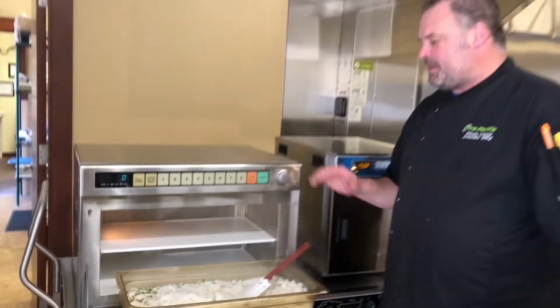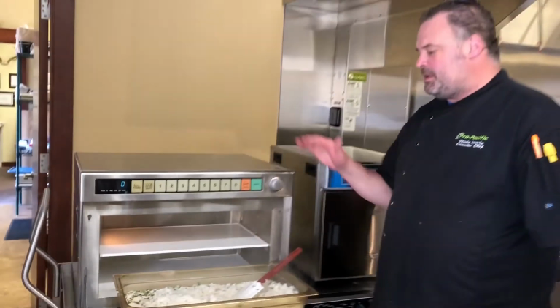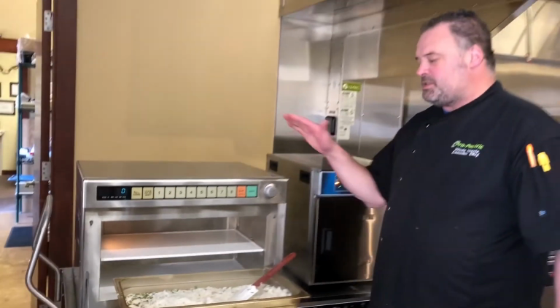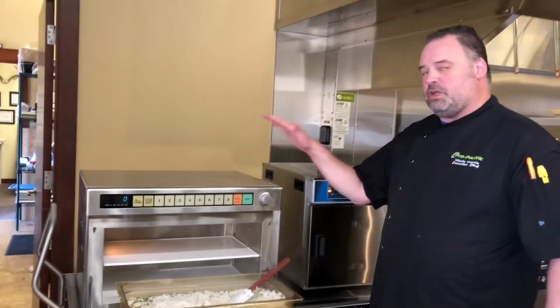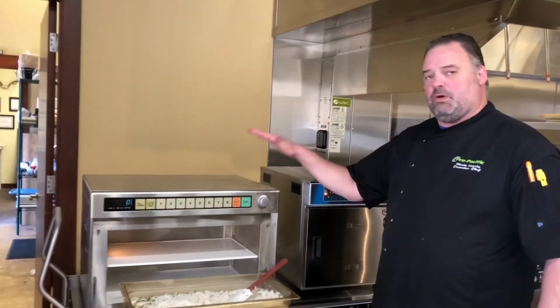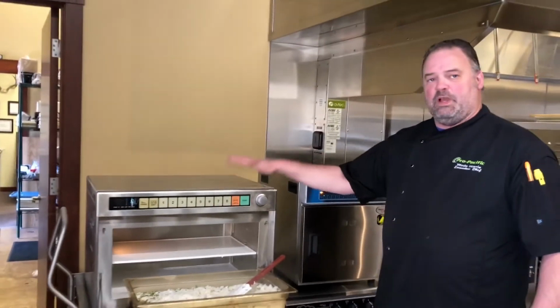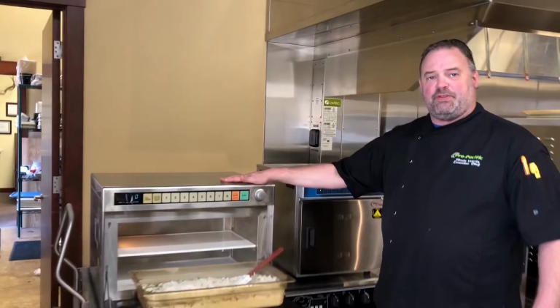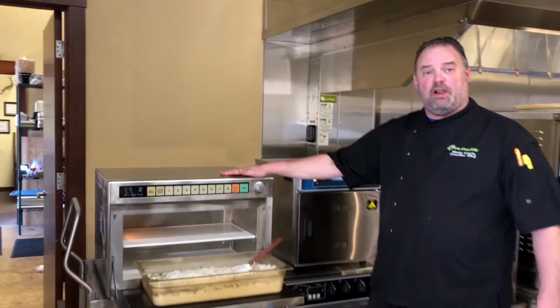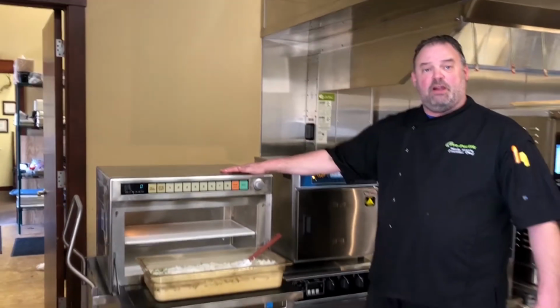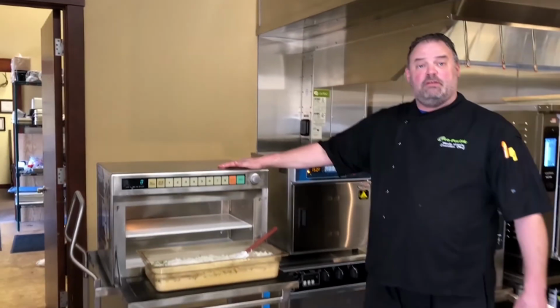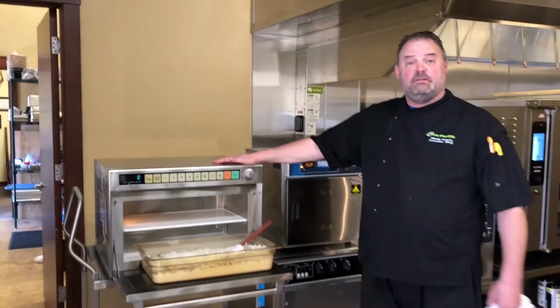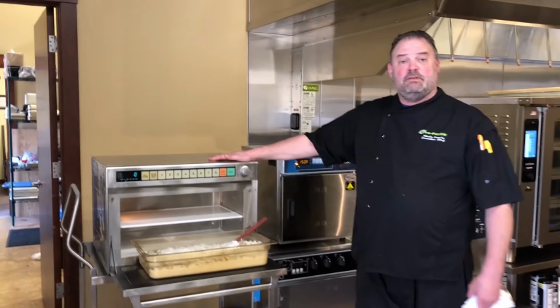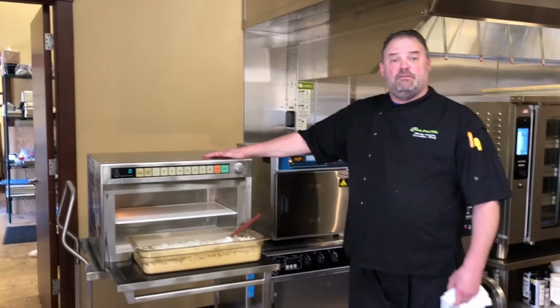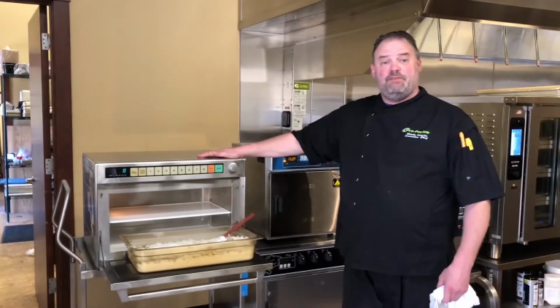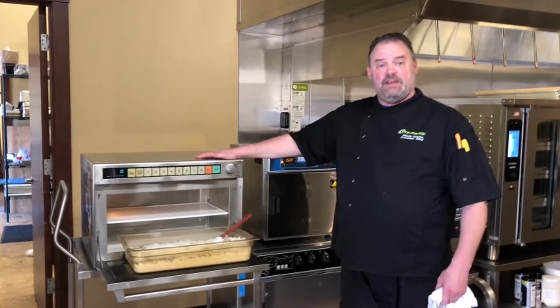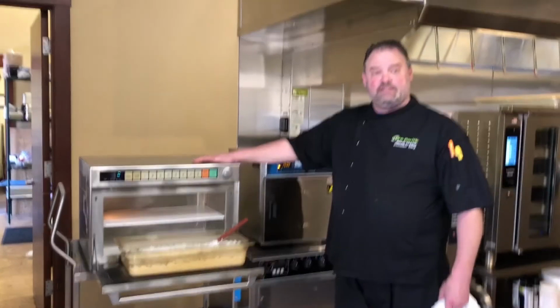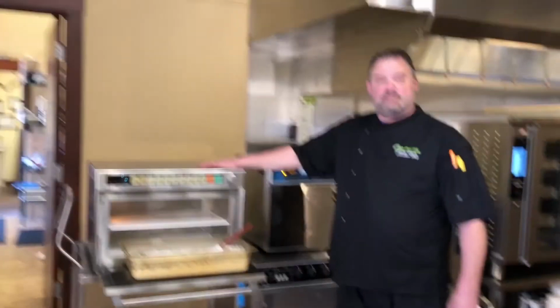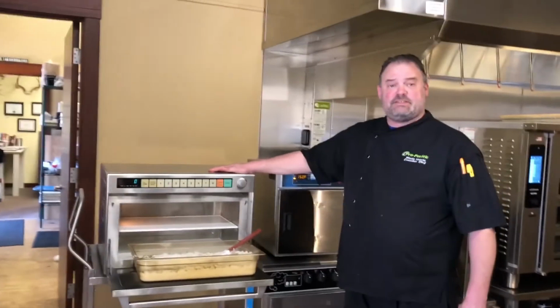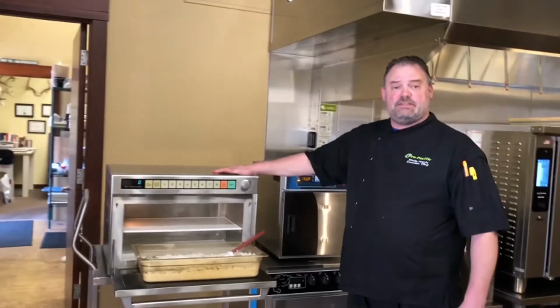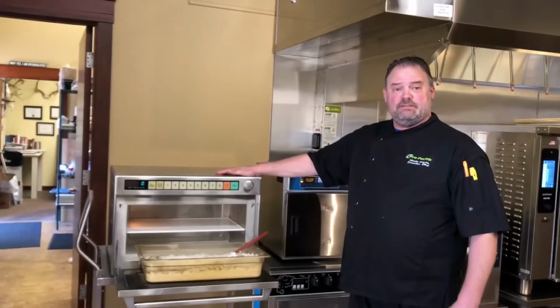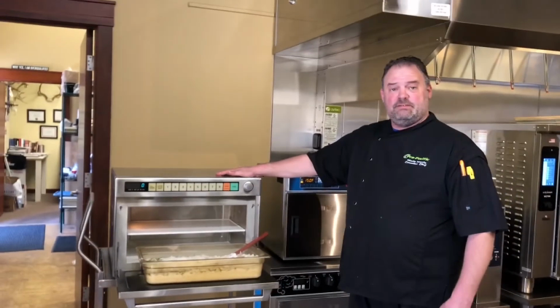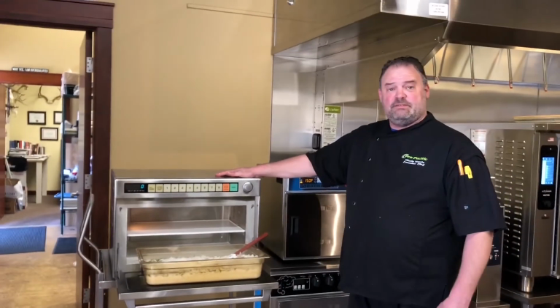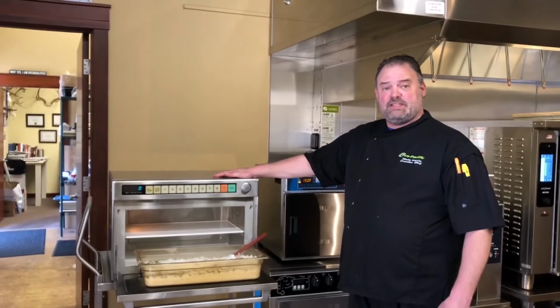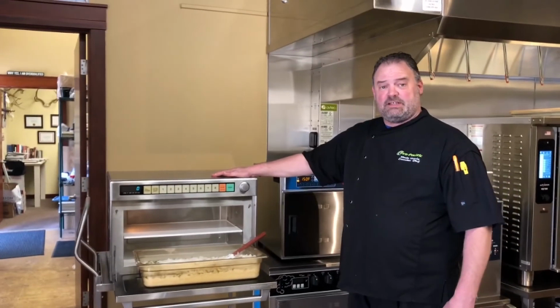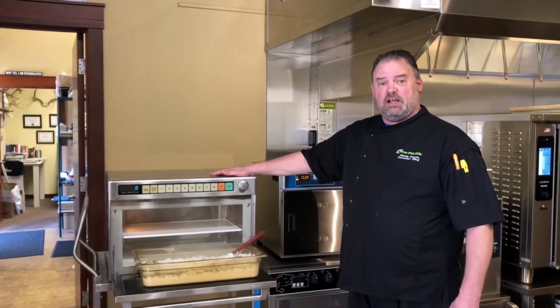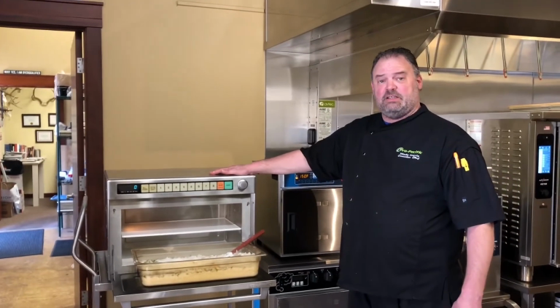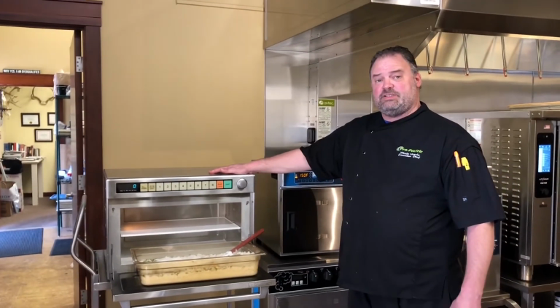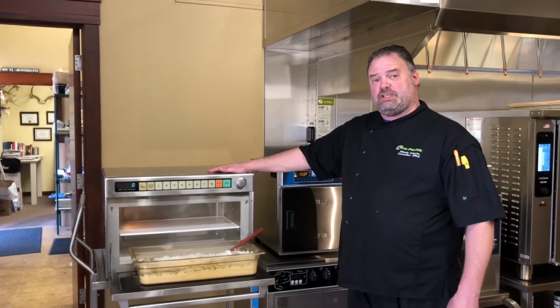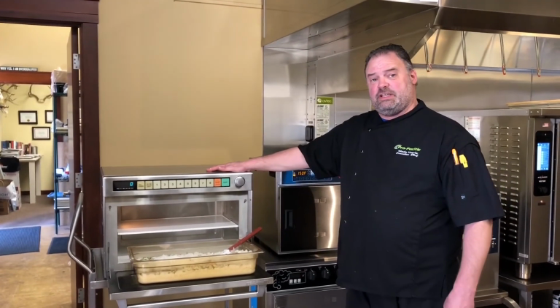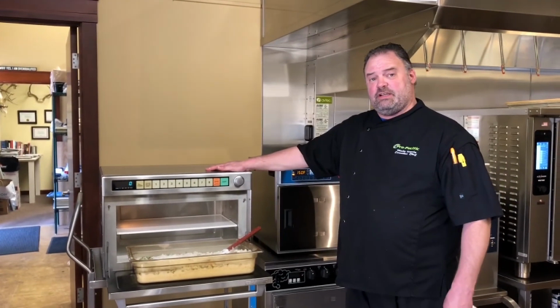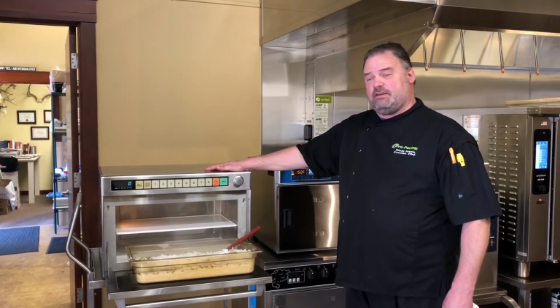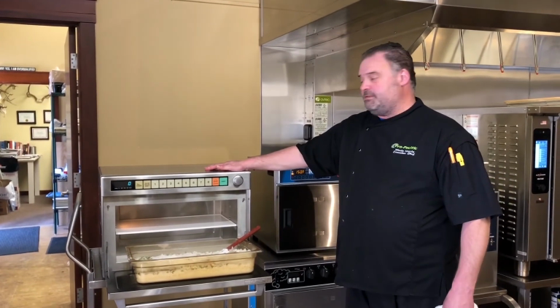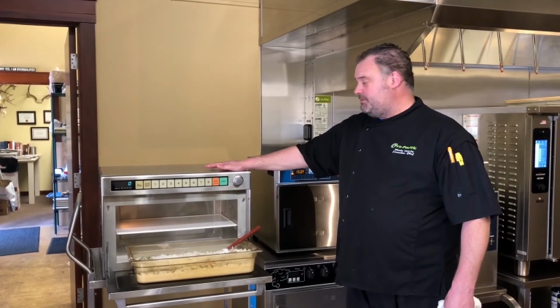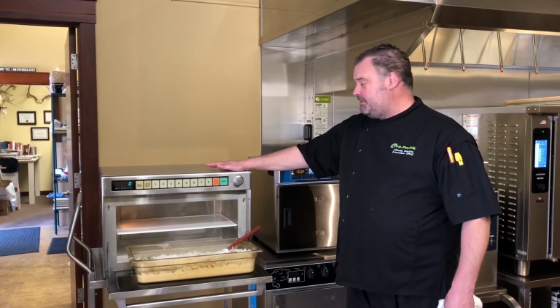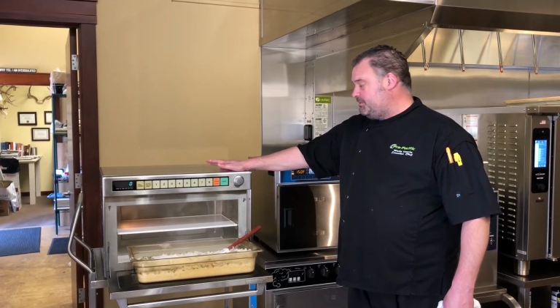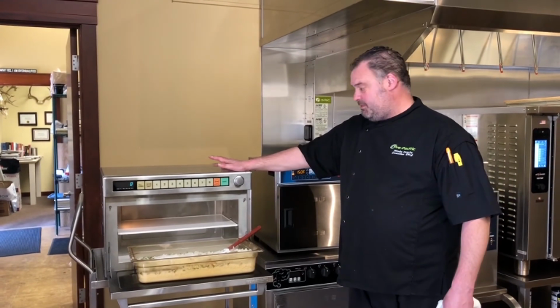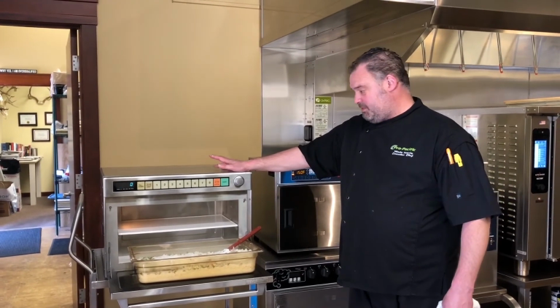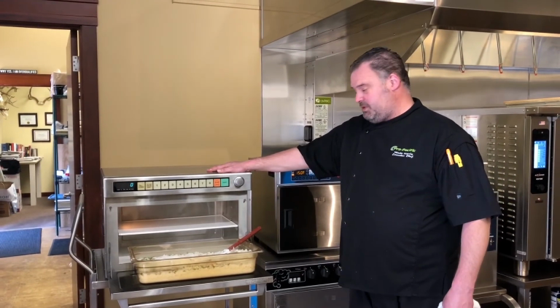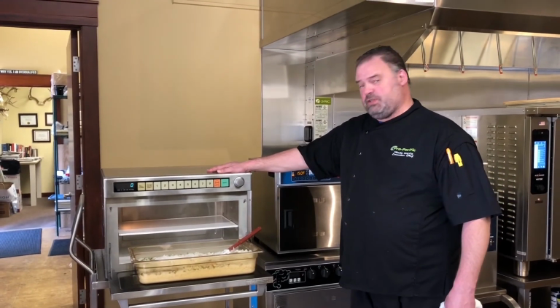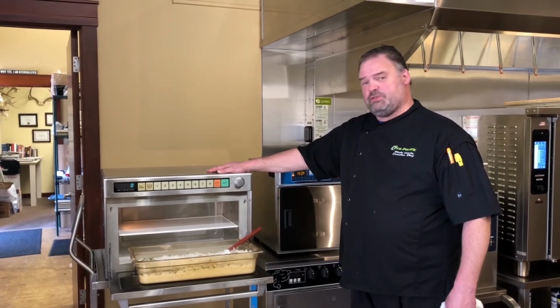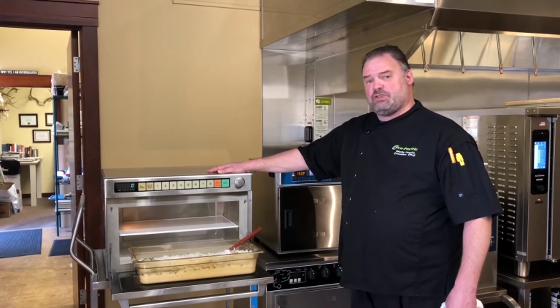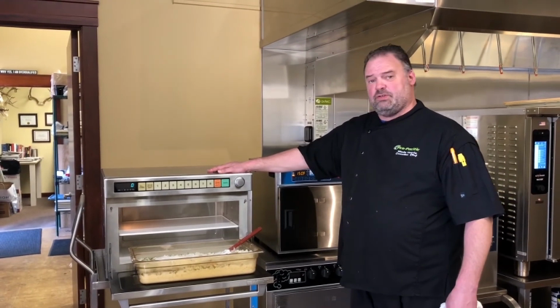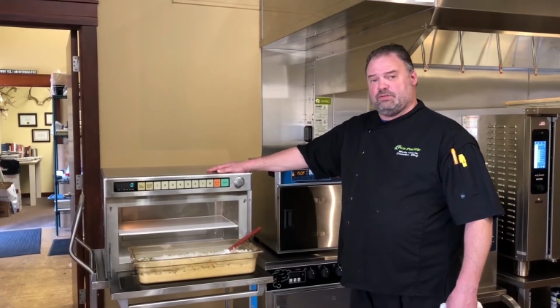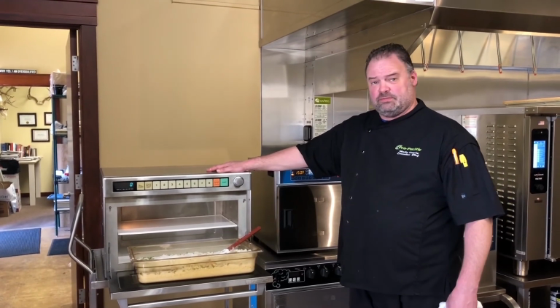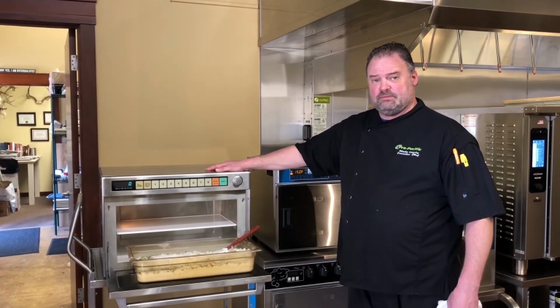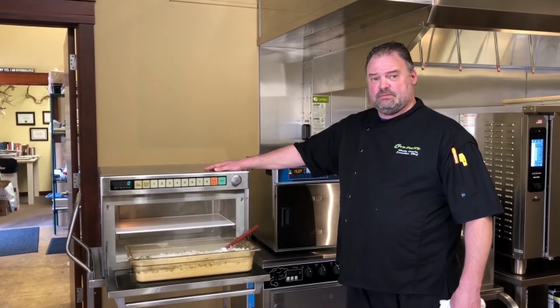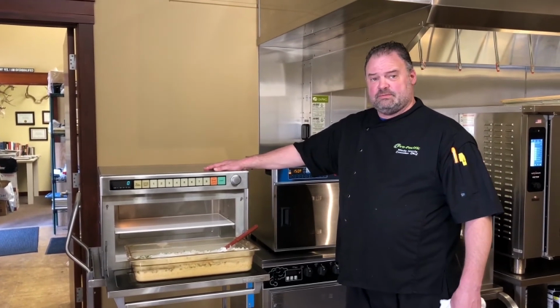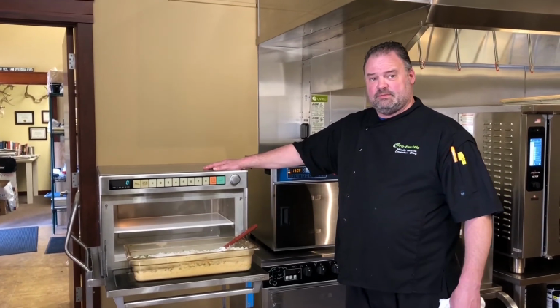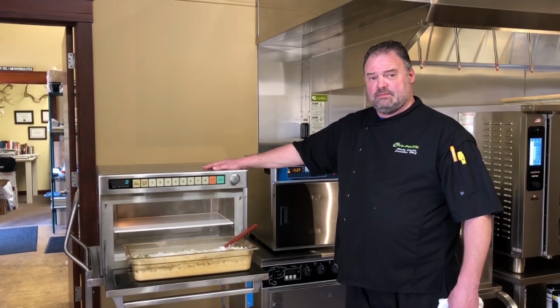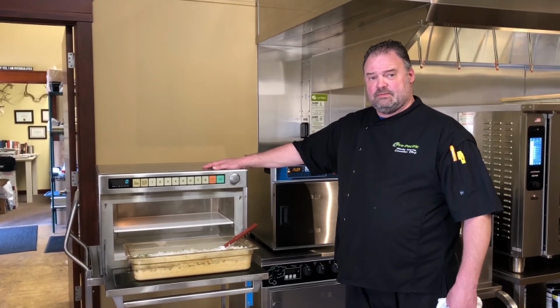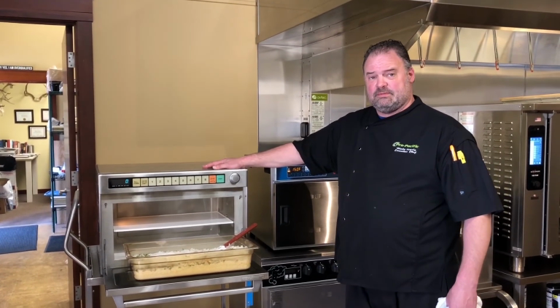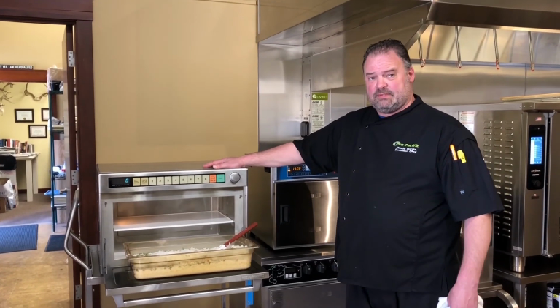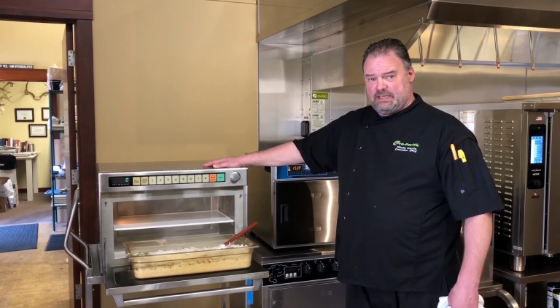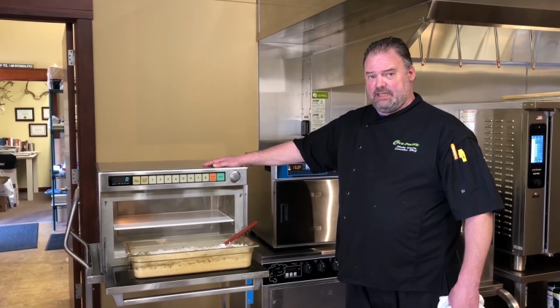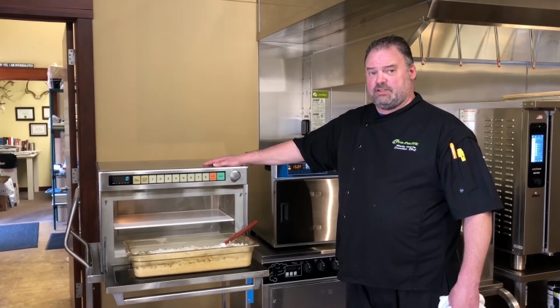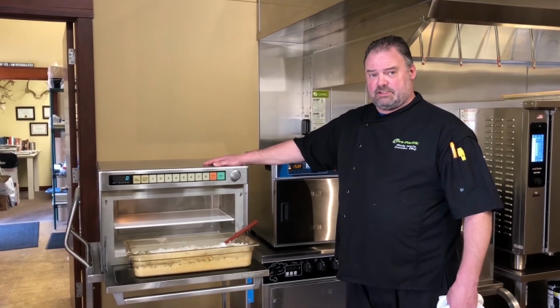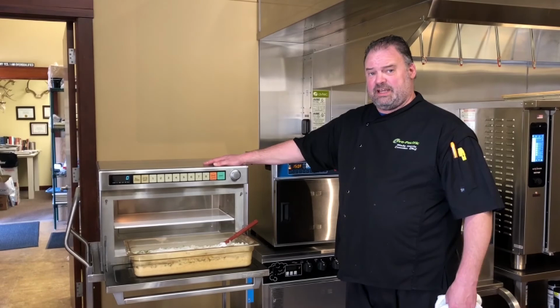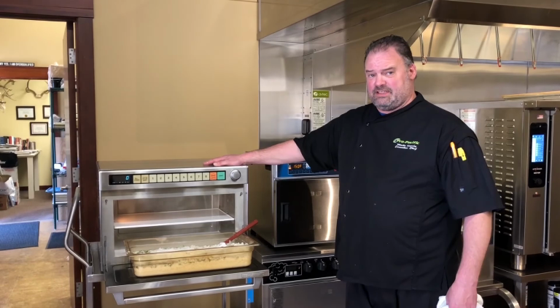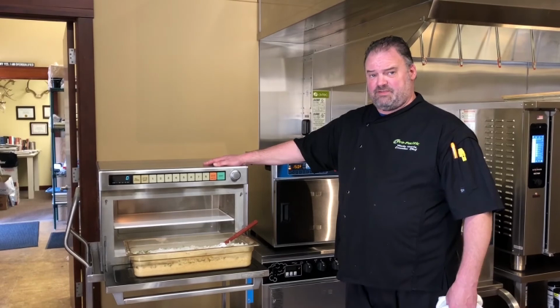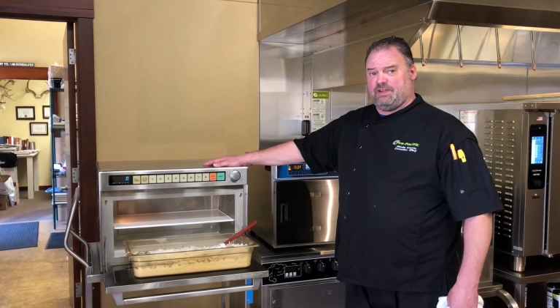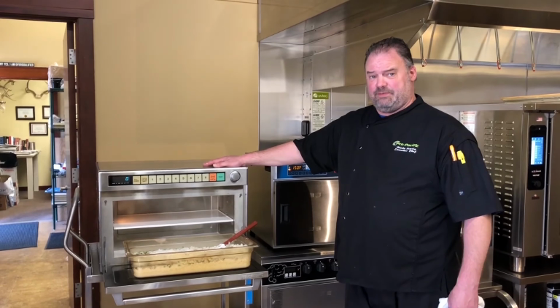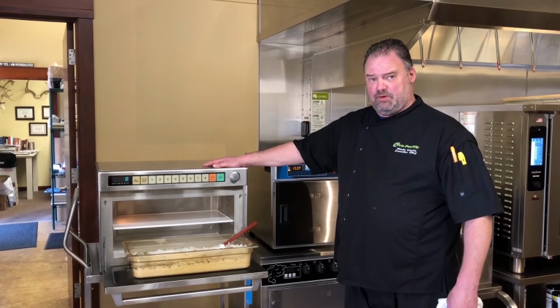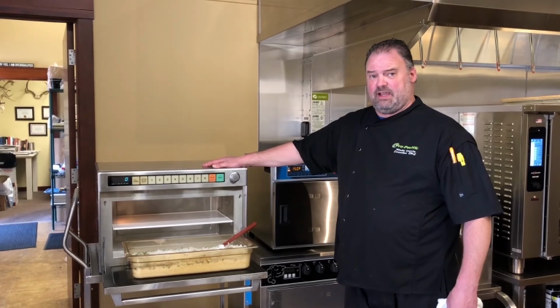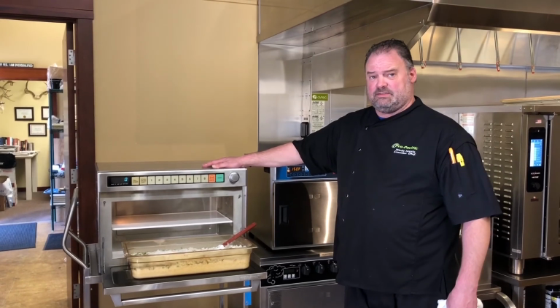So with our ventless technology here, you too can cook nice fluffy rice.